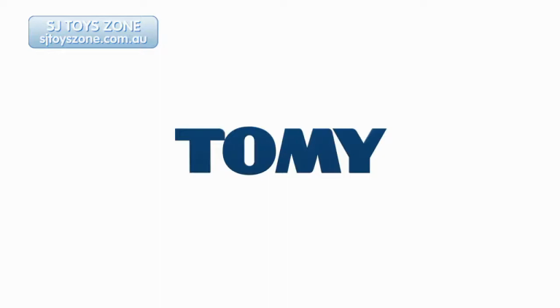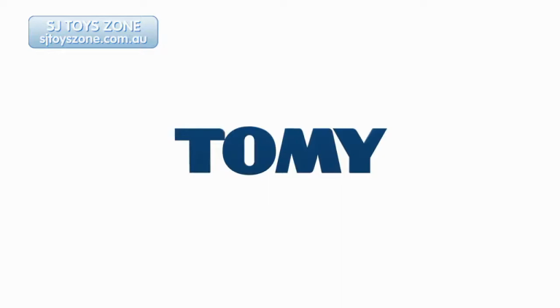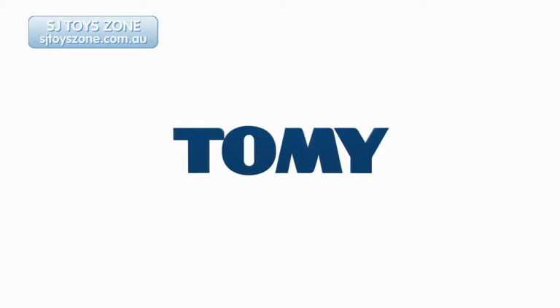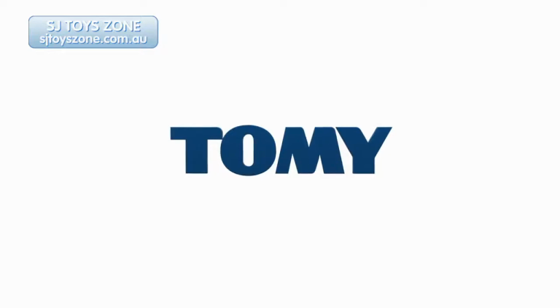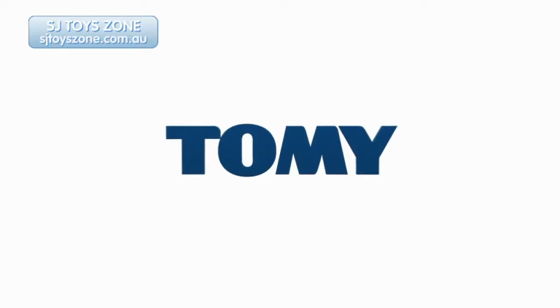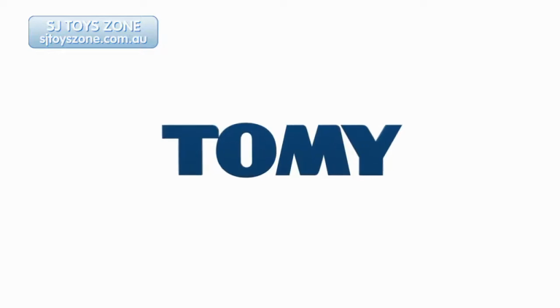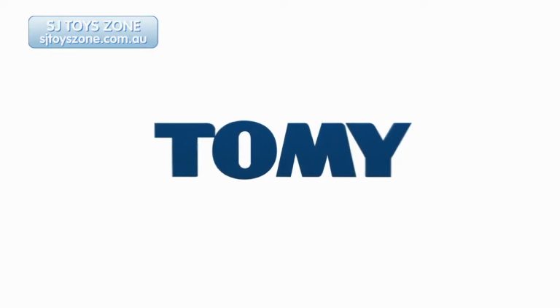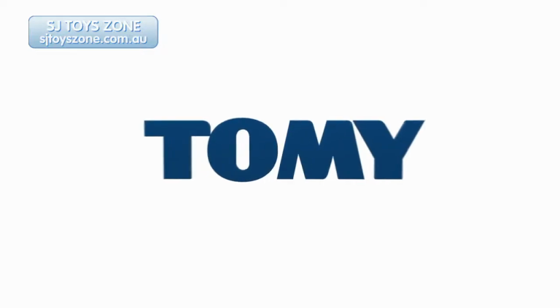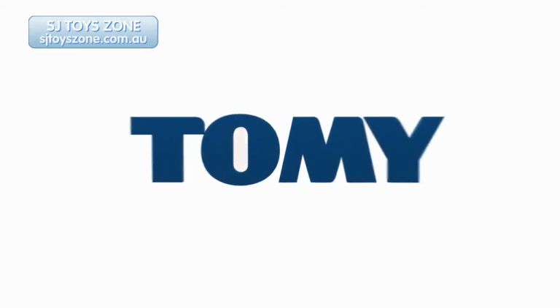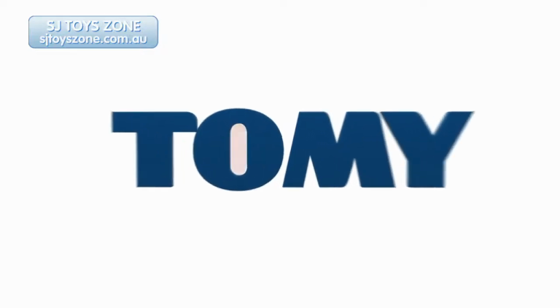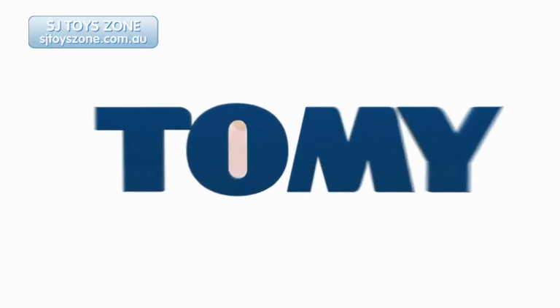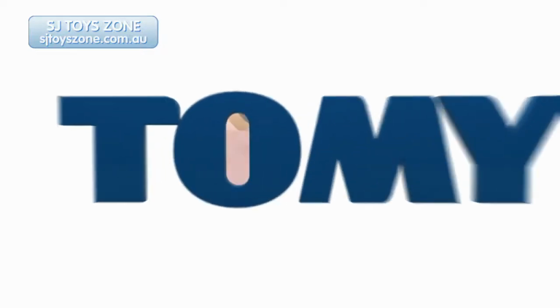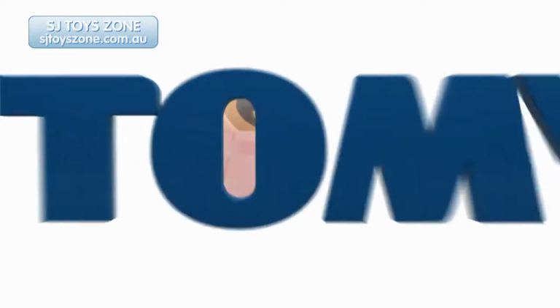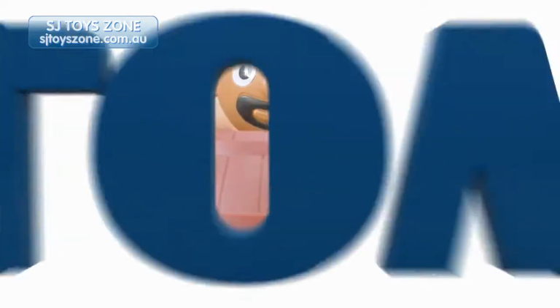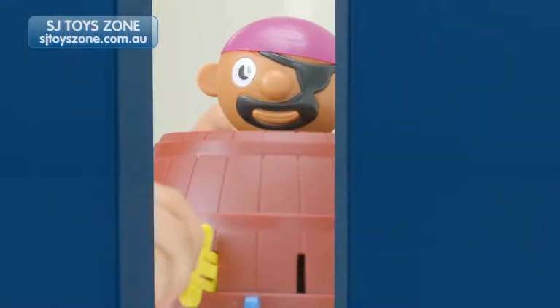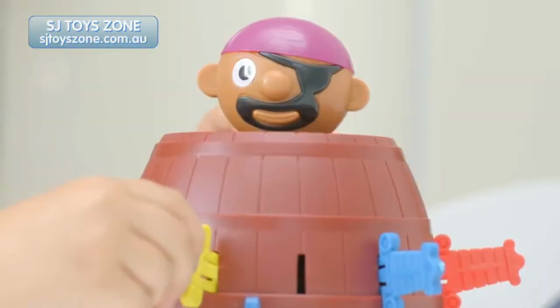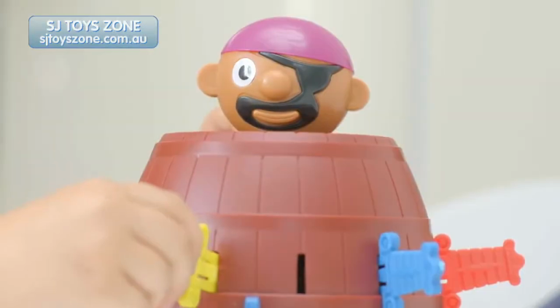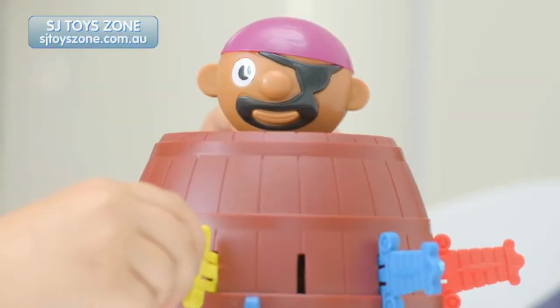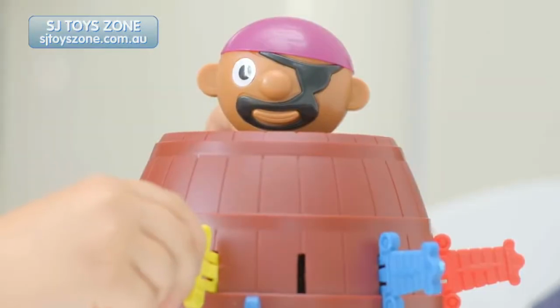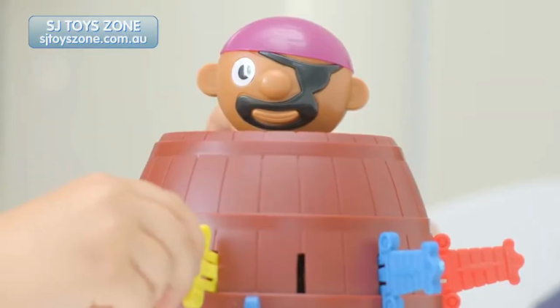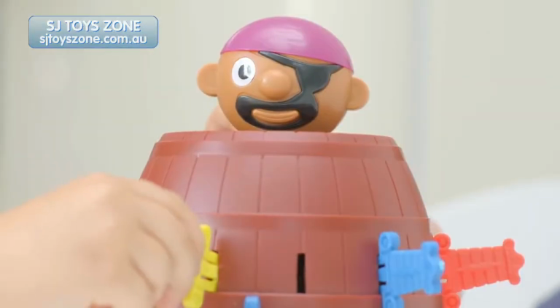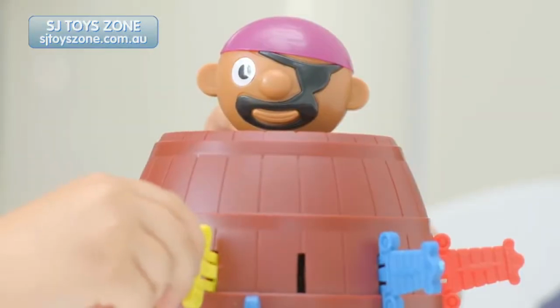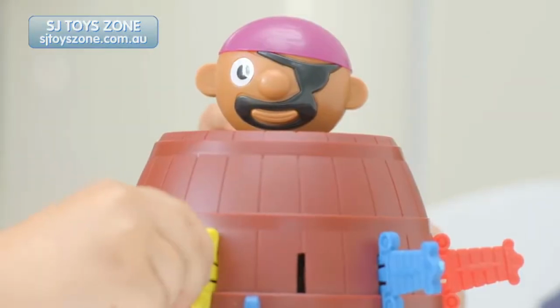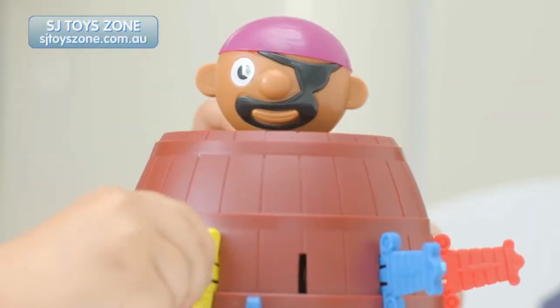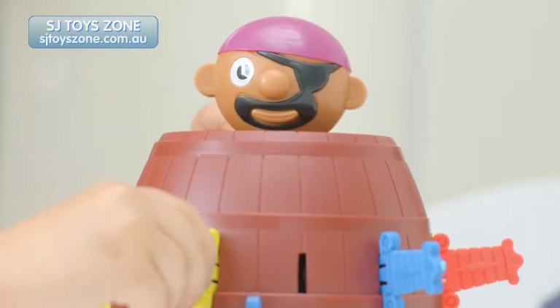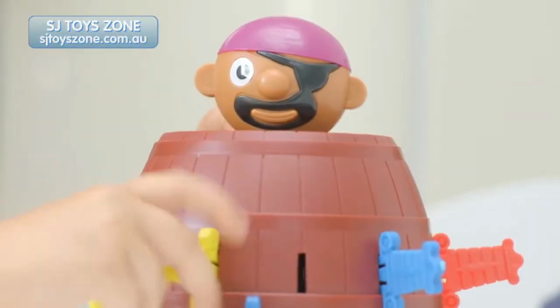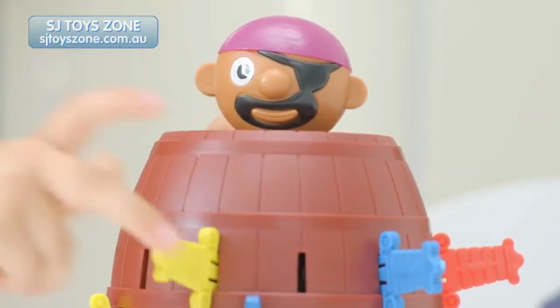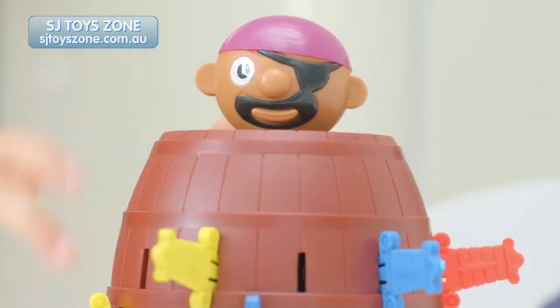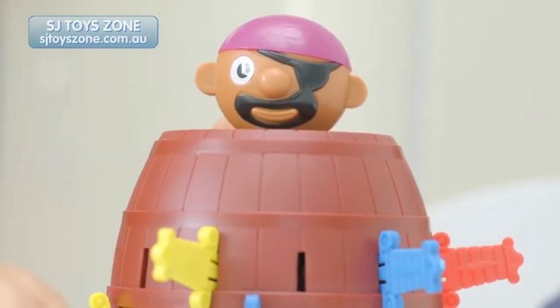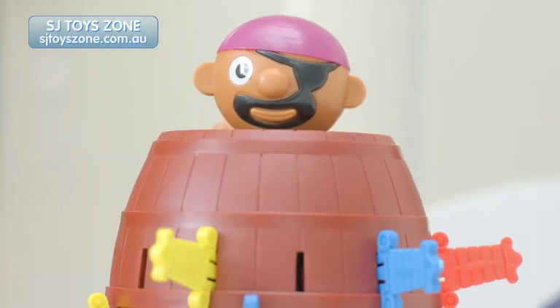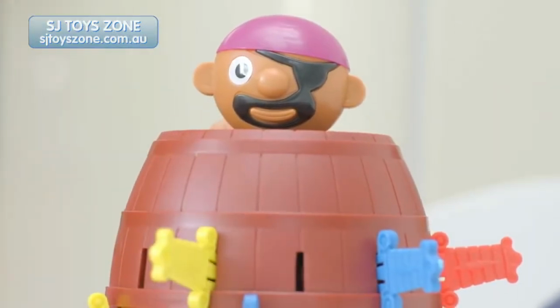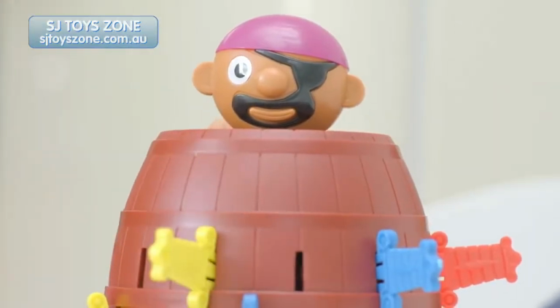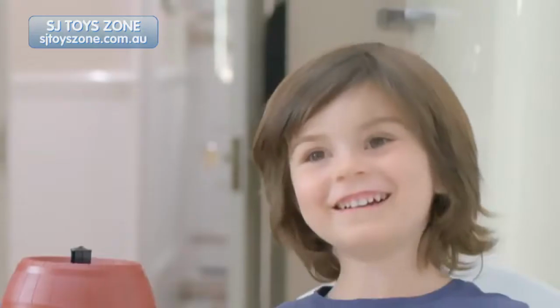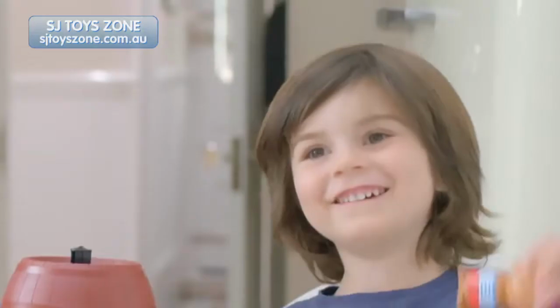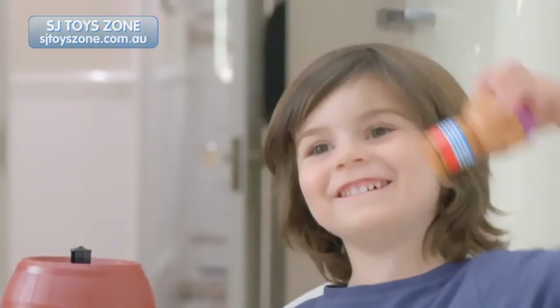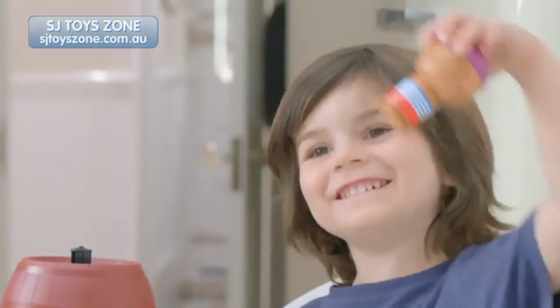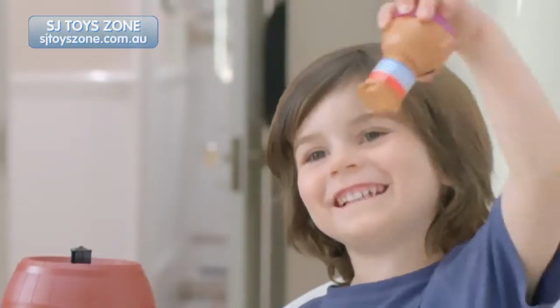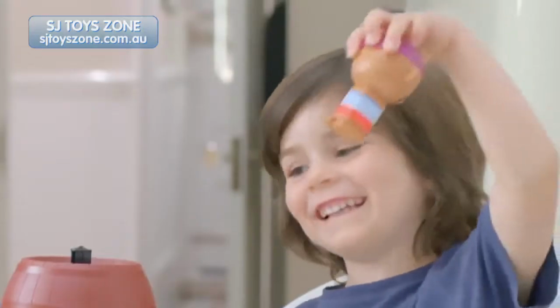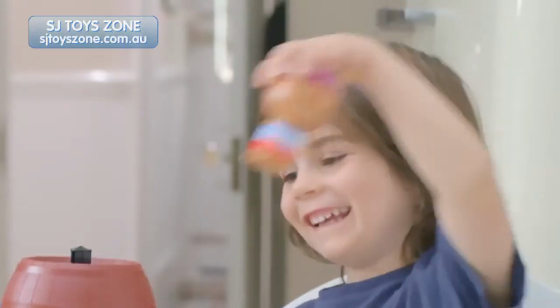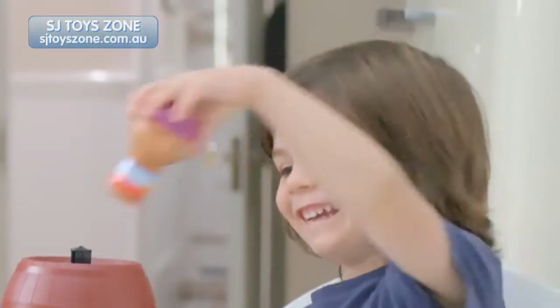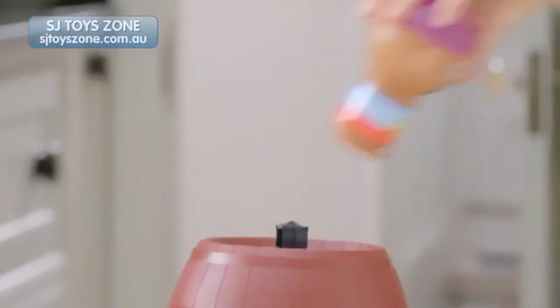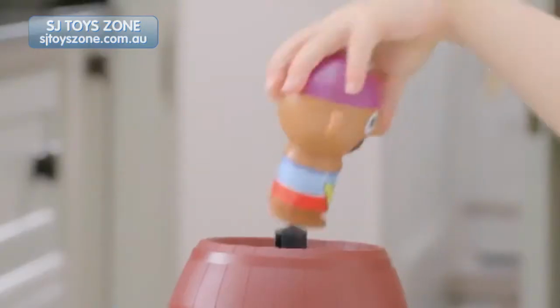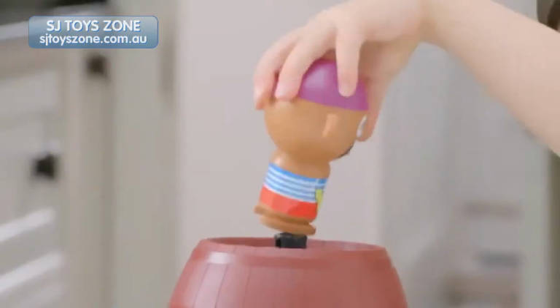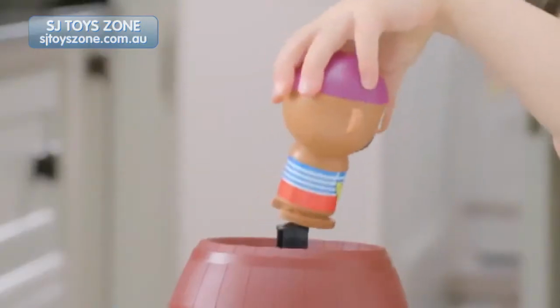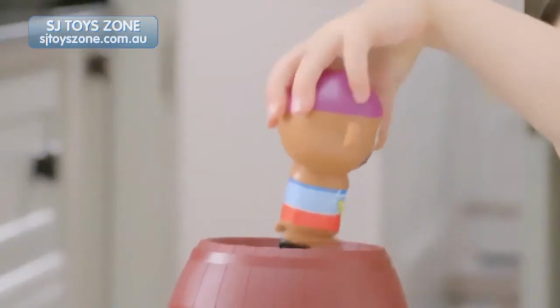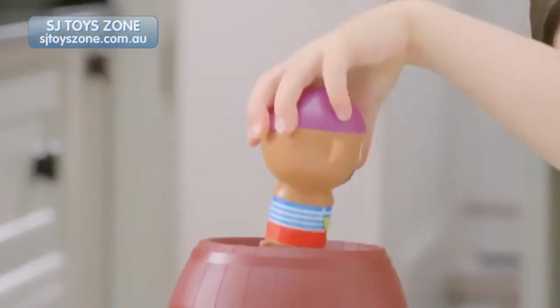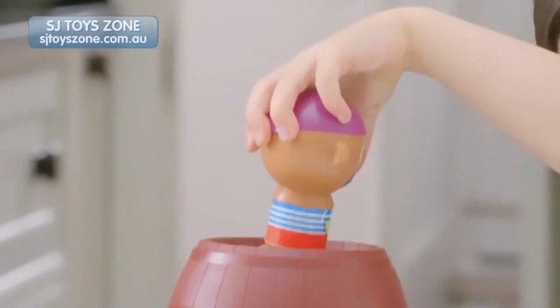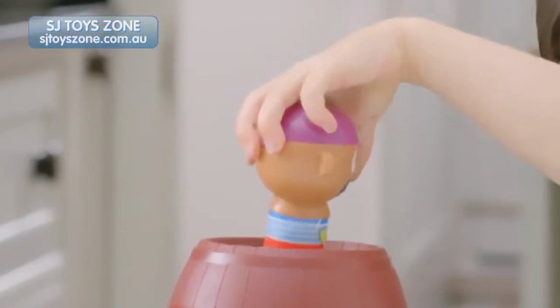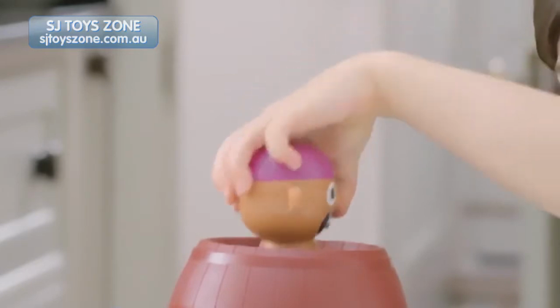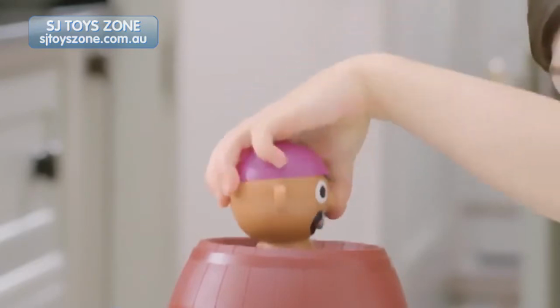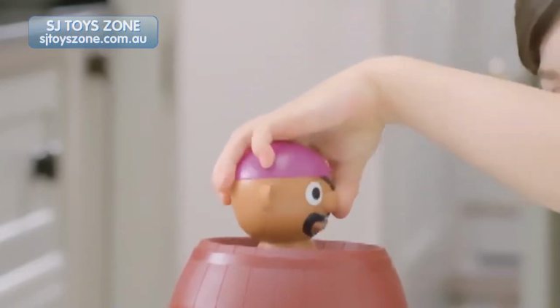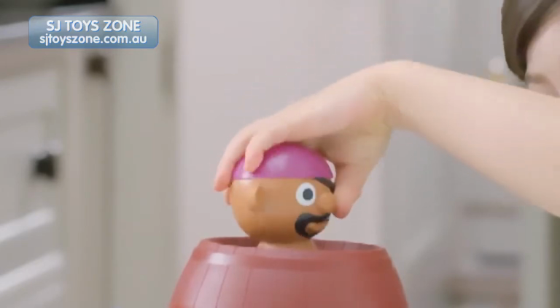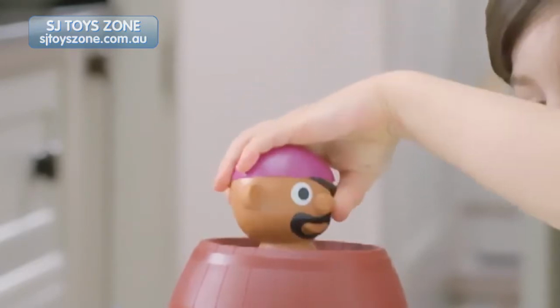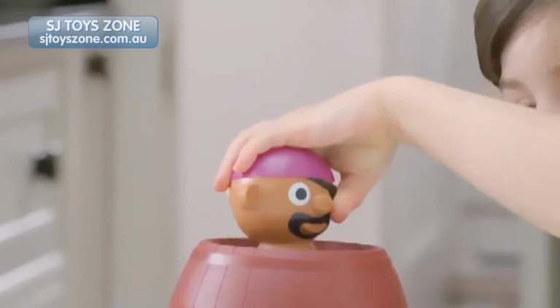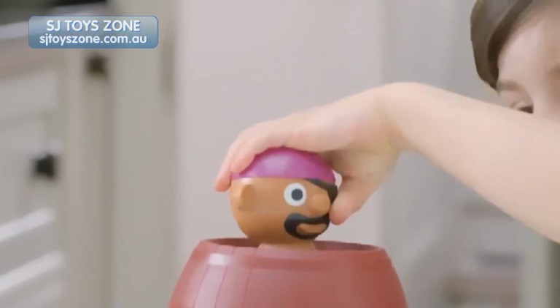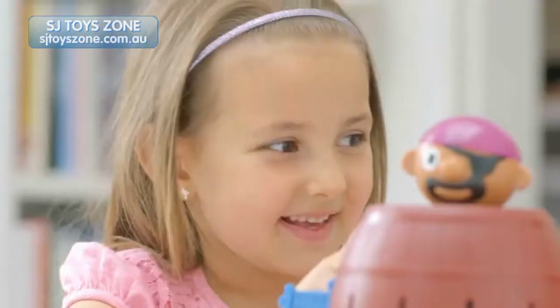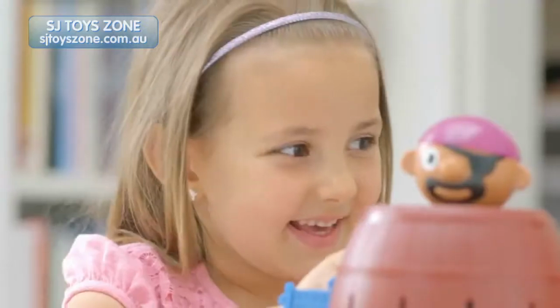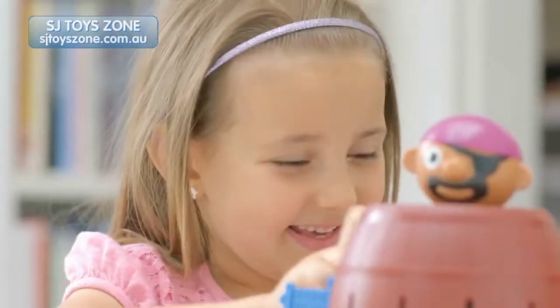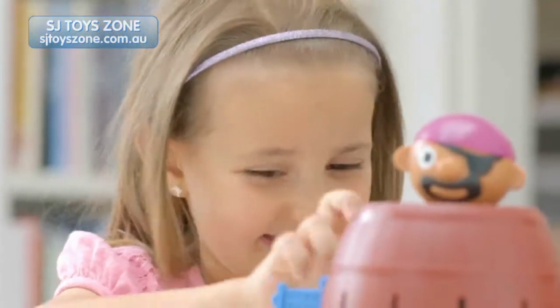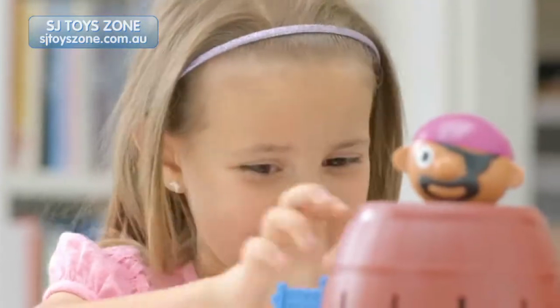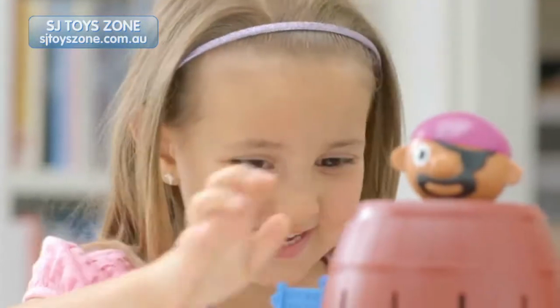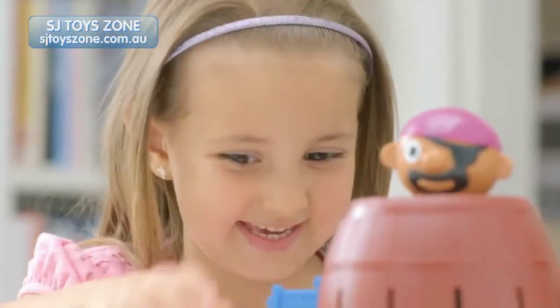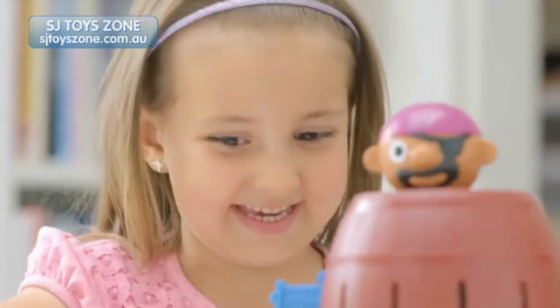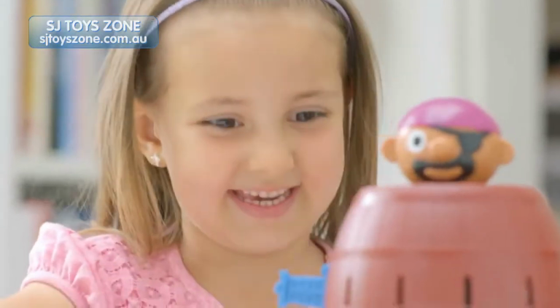Pop-Up Pirate is barrels of unpredictable fun. To start, push the pirate in the barrel until he locks into position.